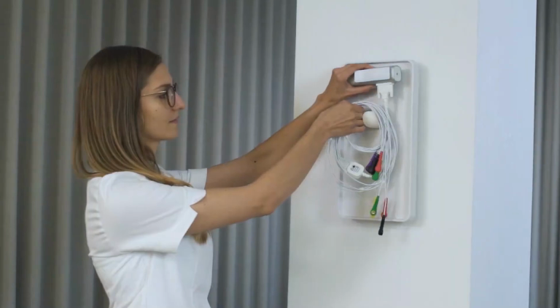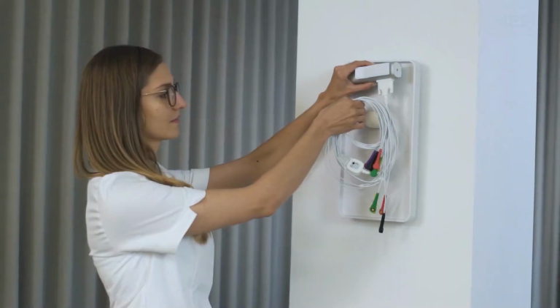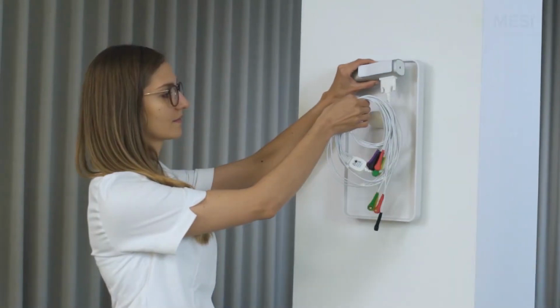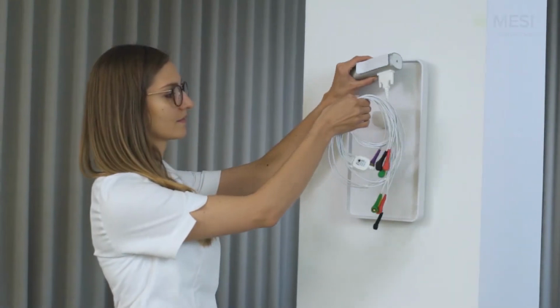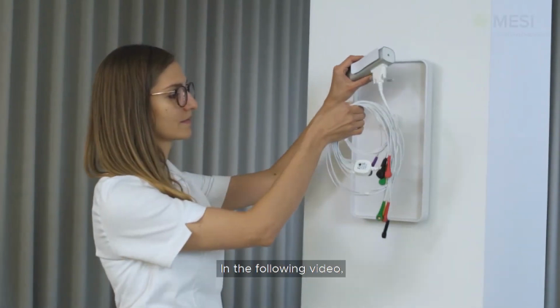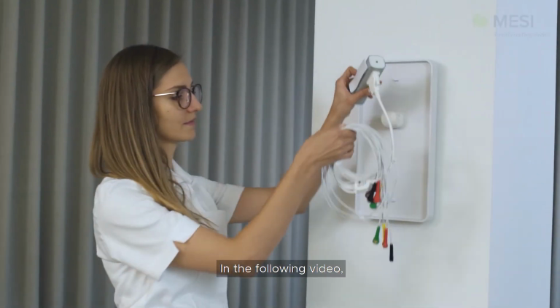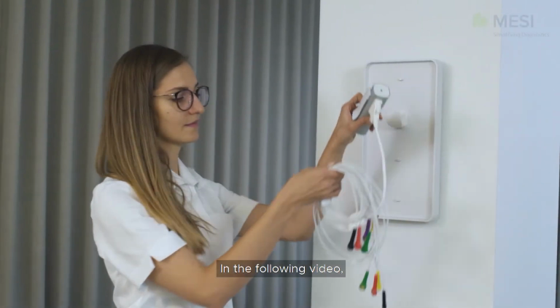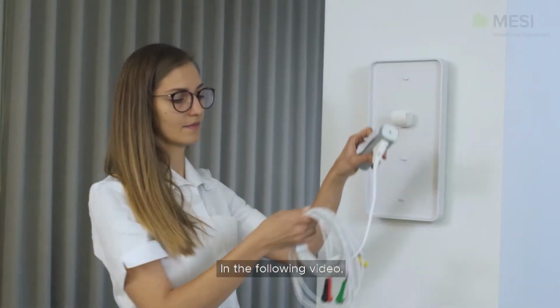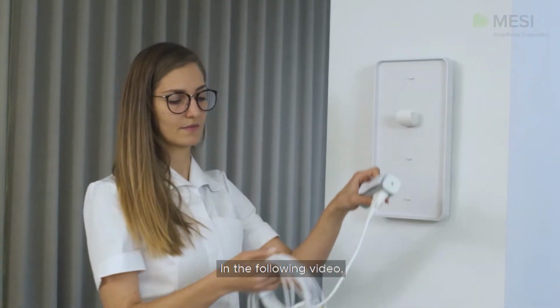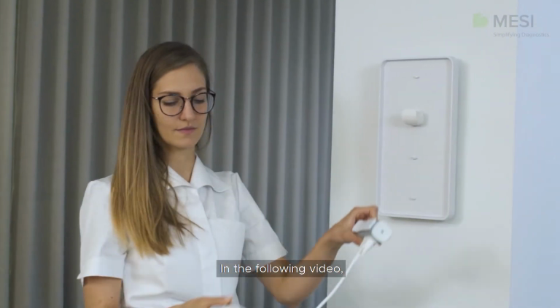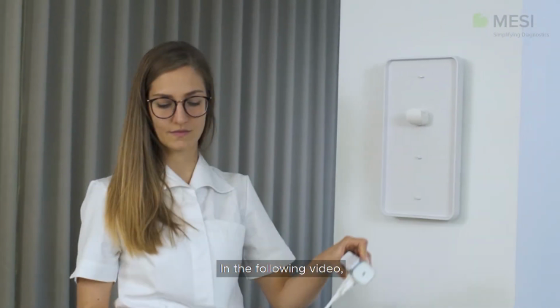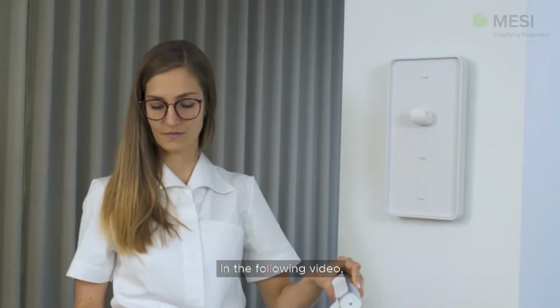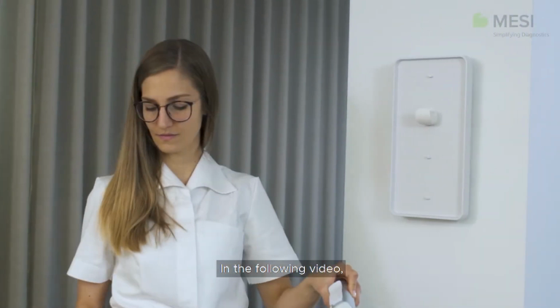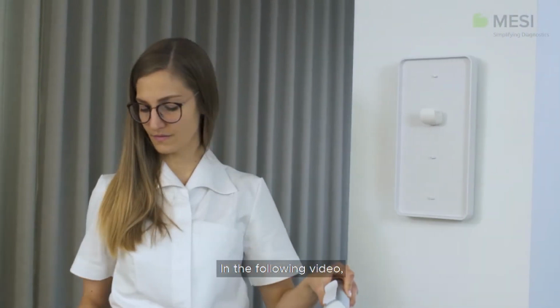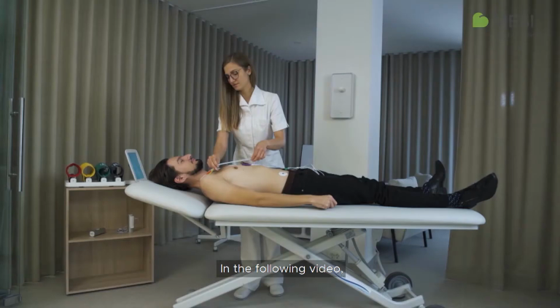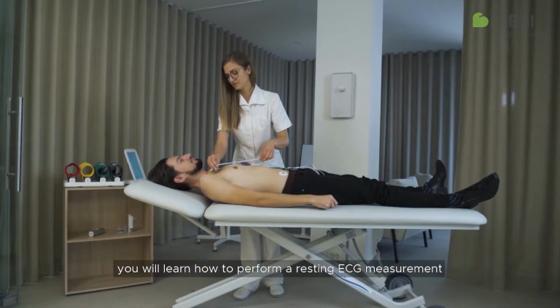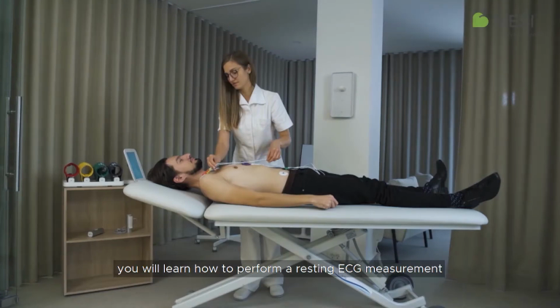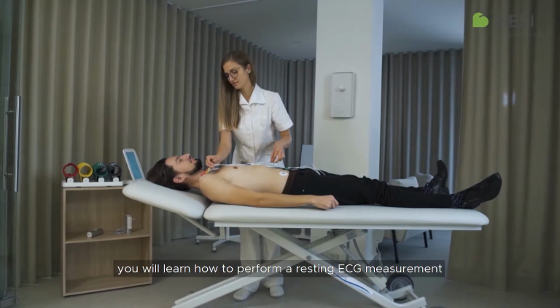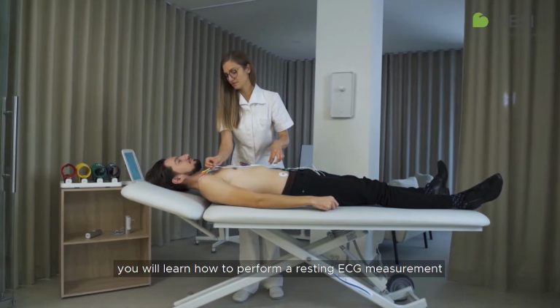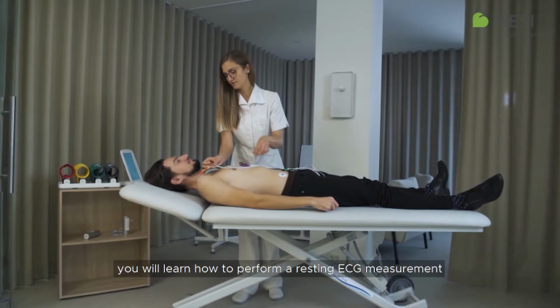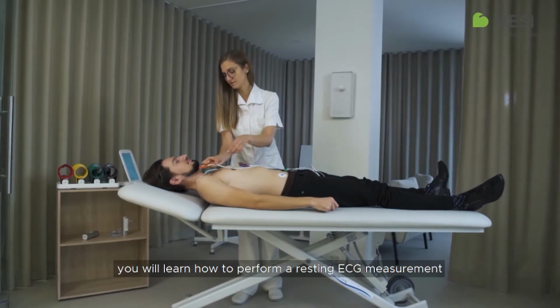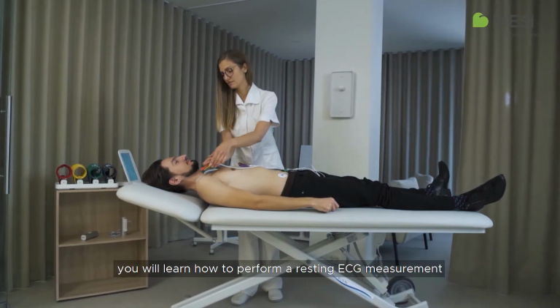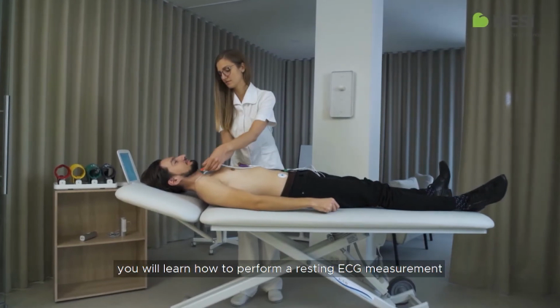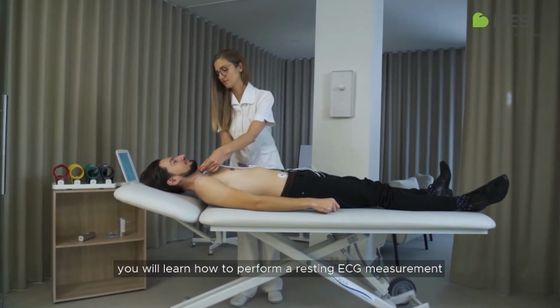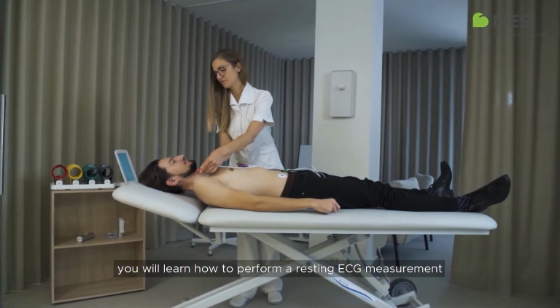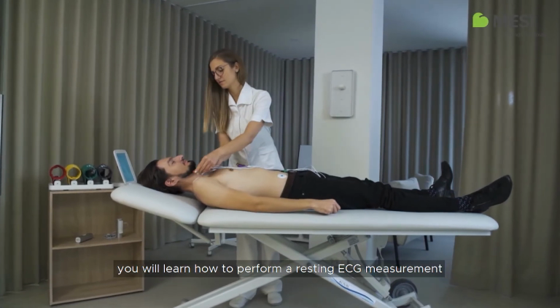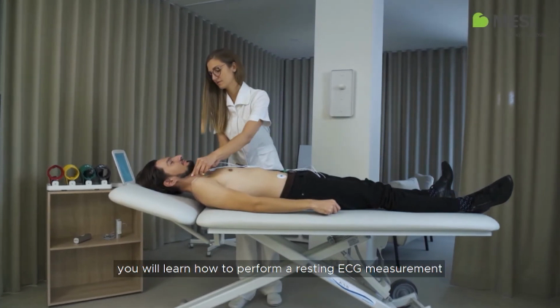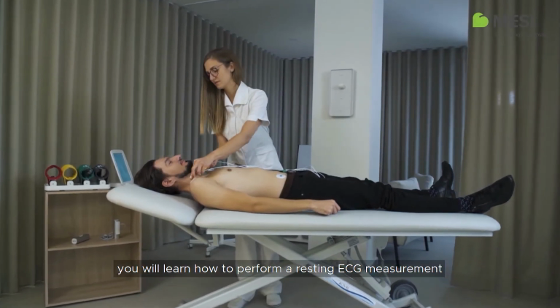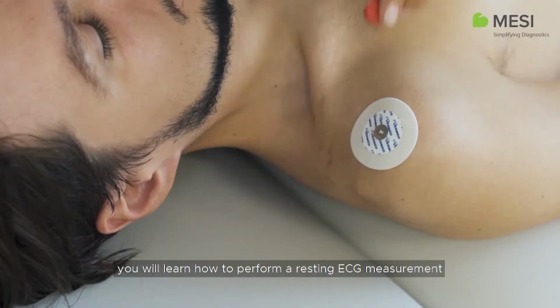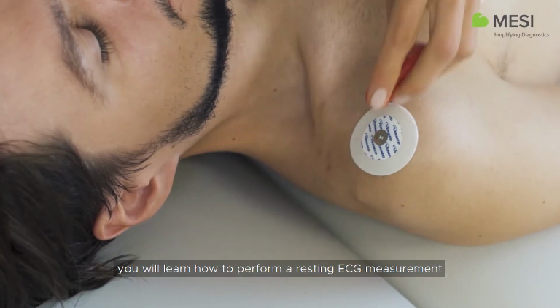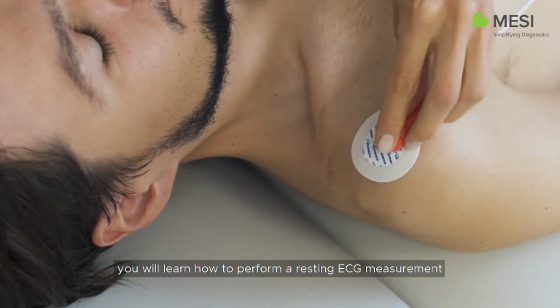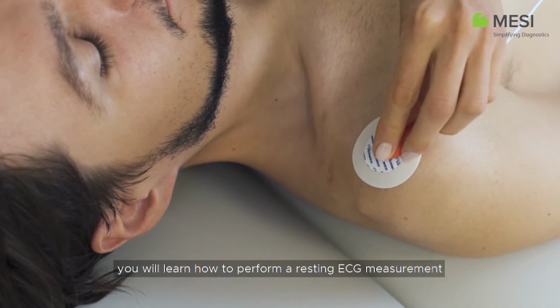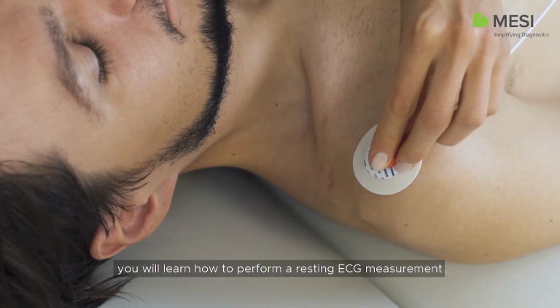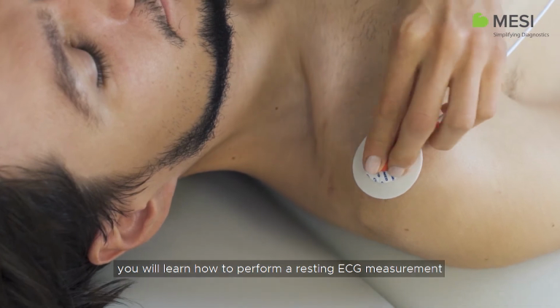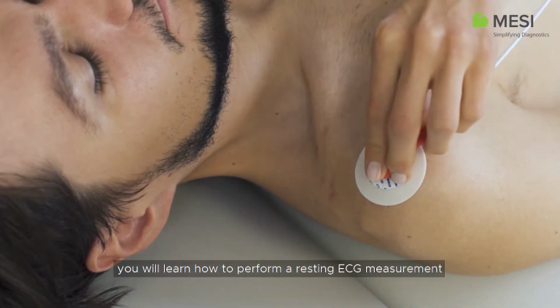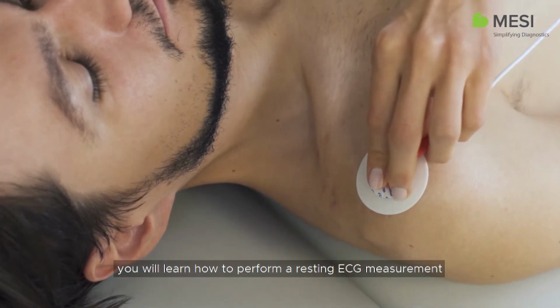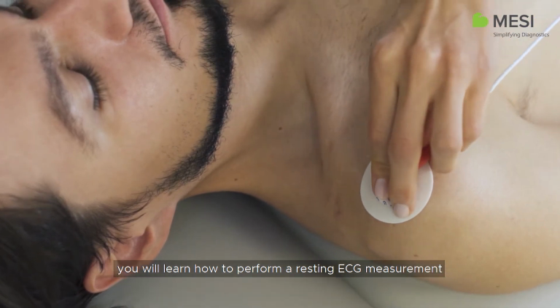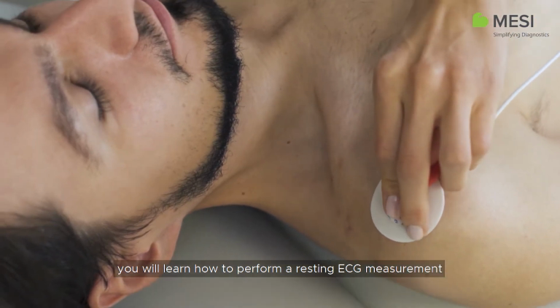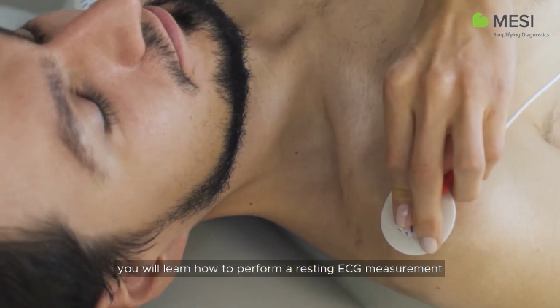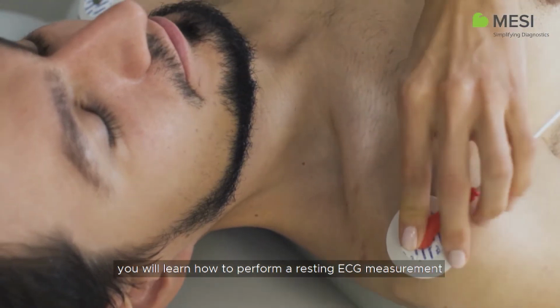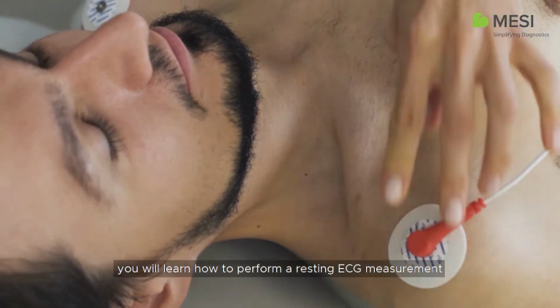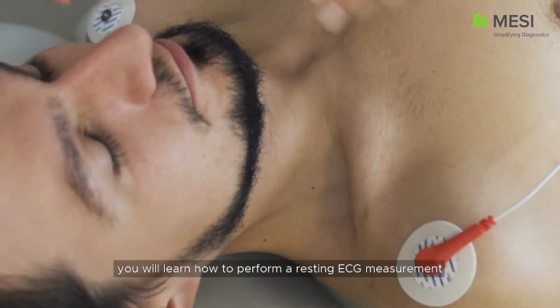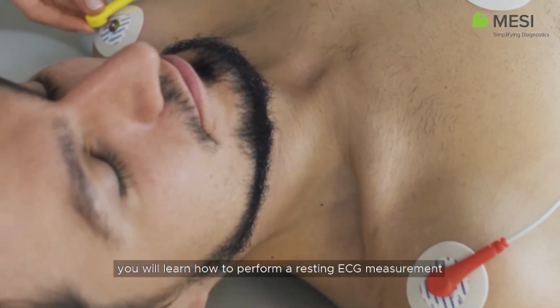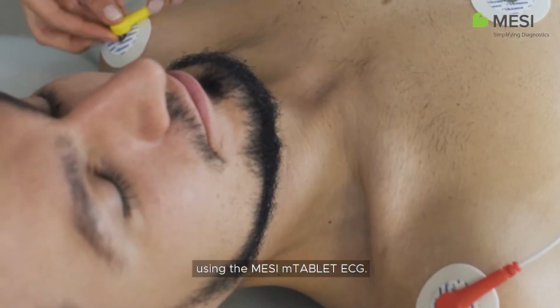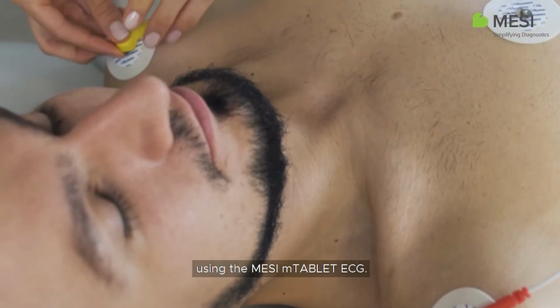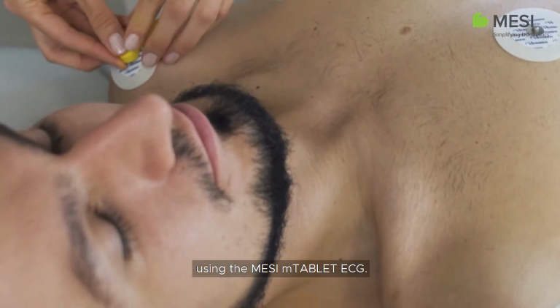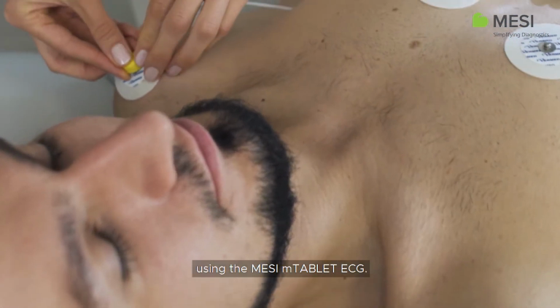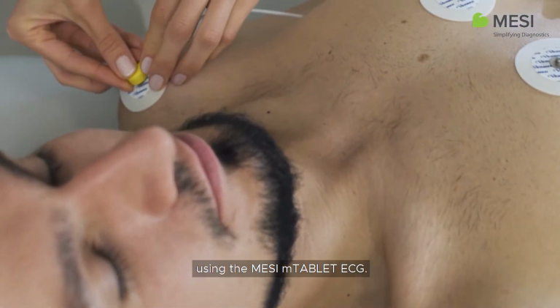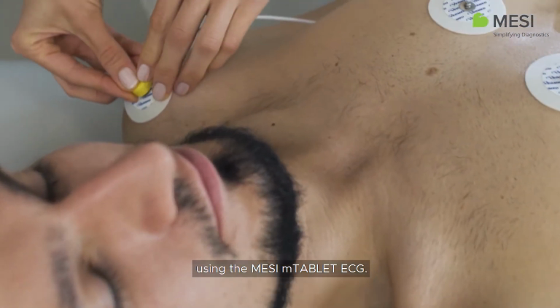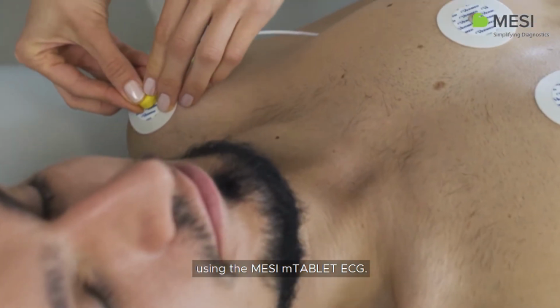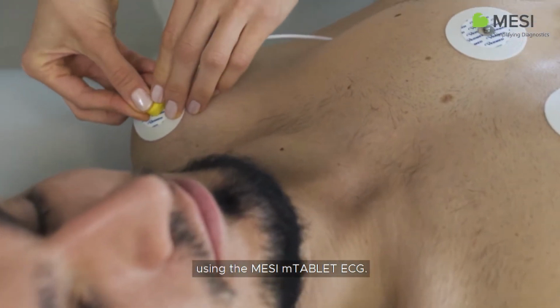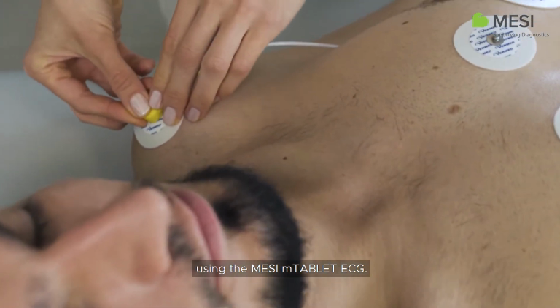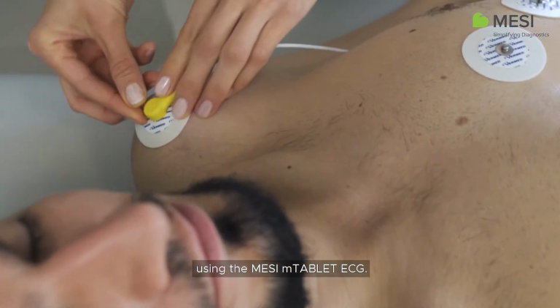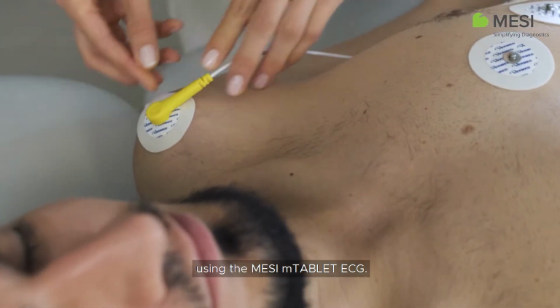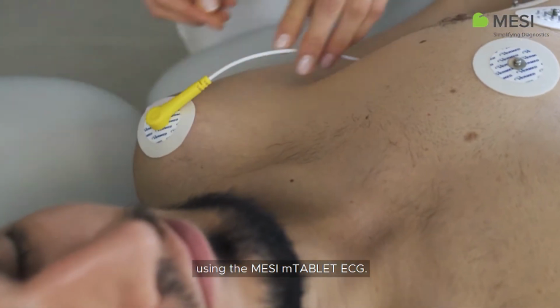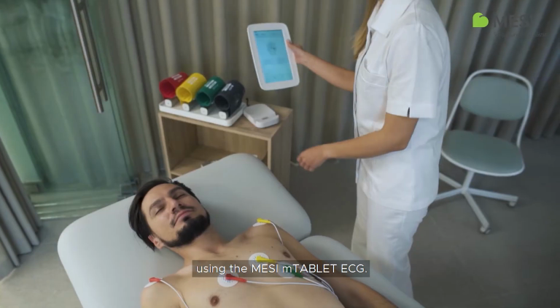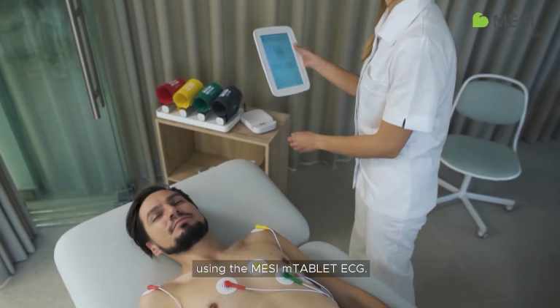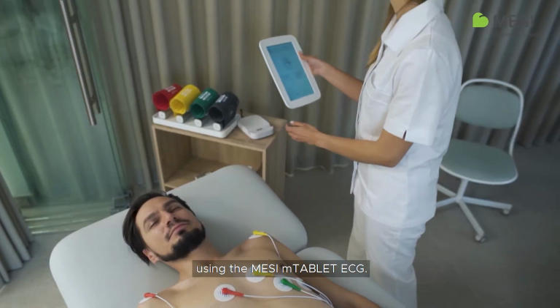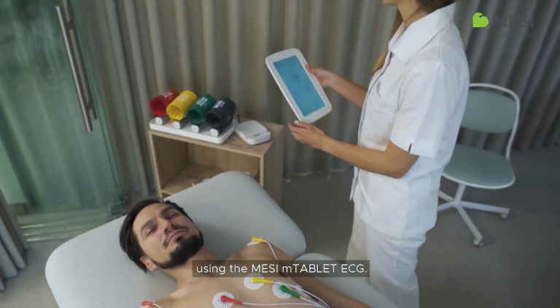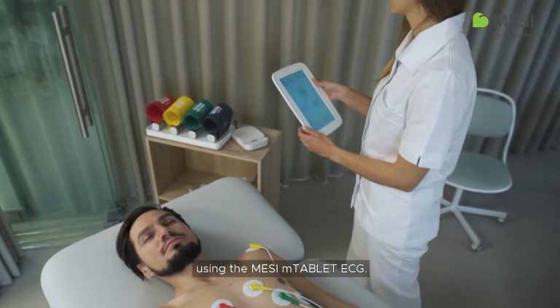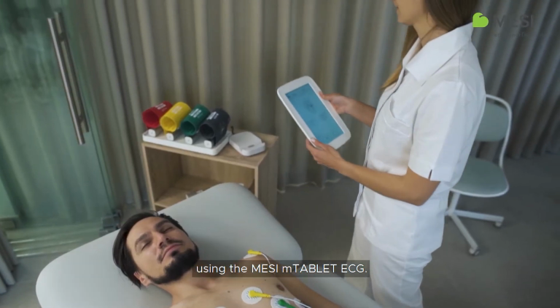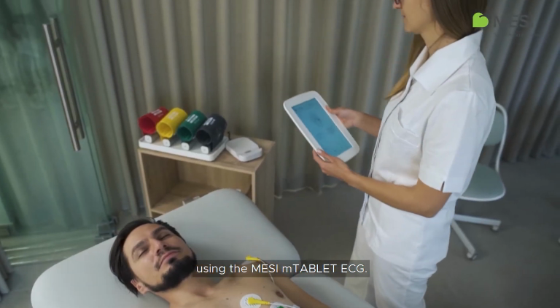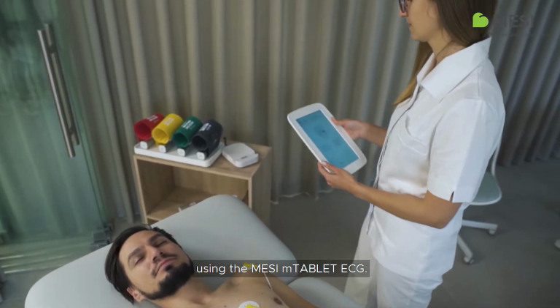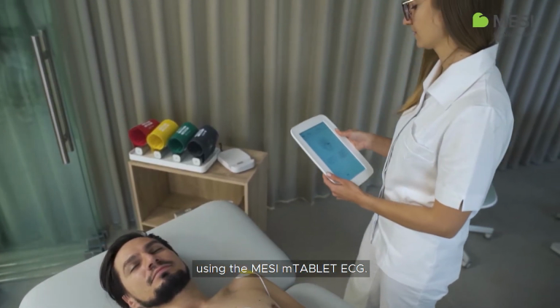In the following video, you will learn how to perform a resting ECG measurement using the Macy M-Tablet ECG.